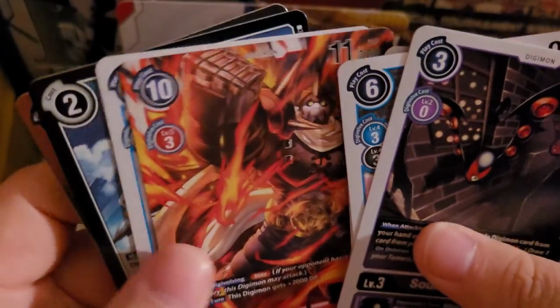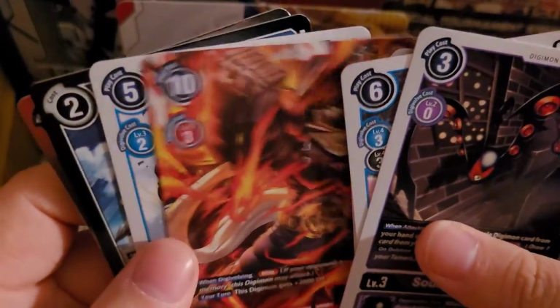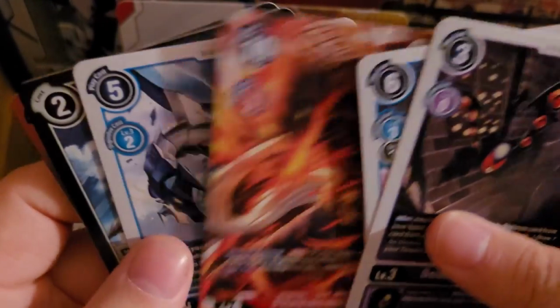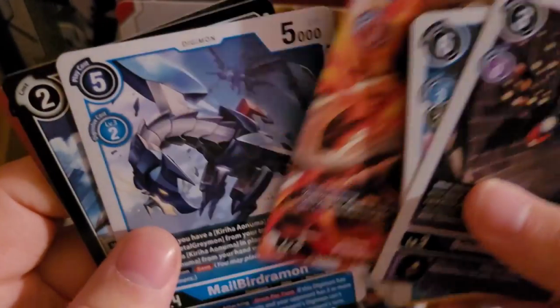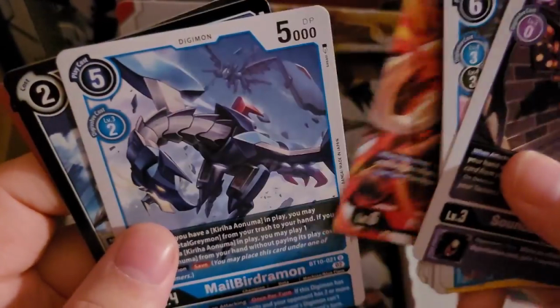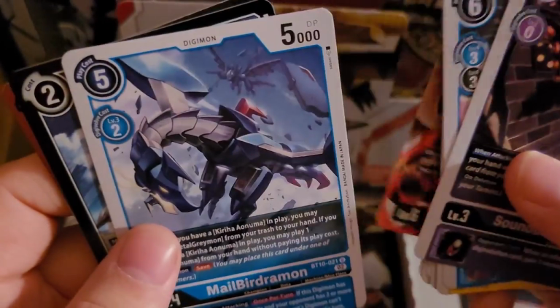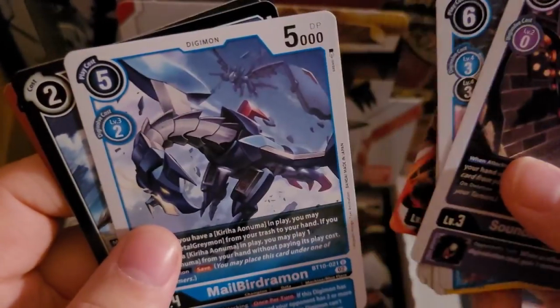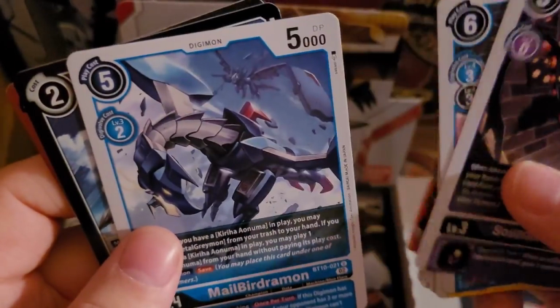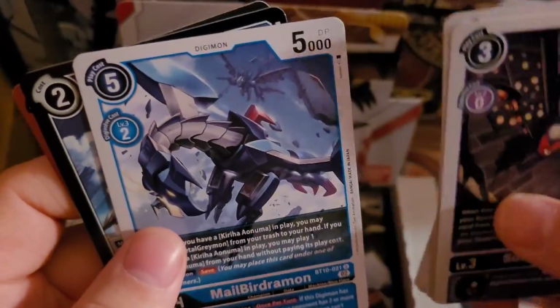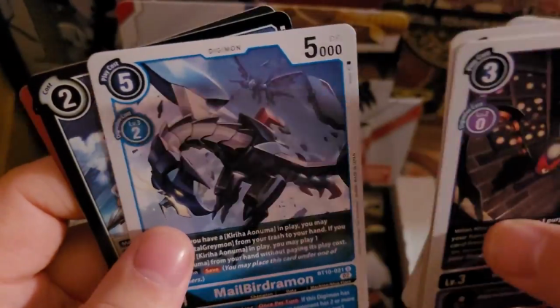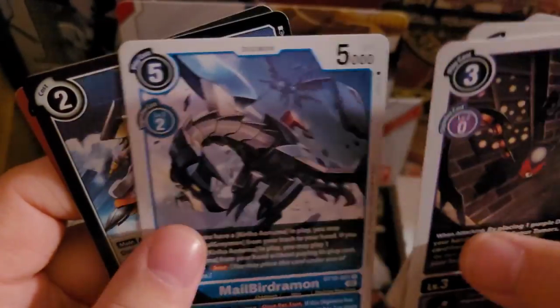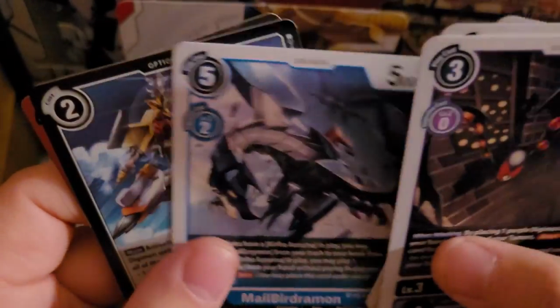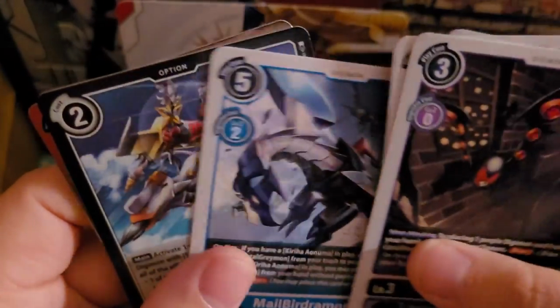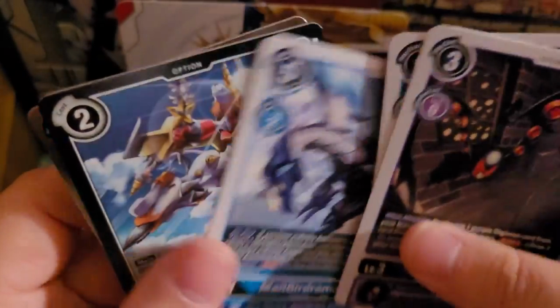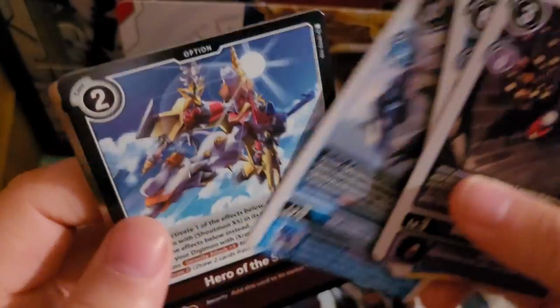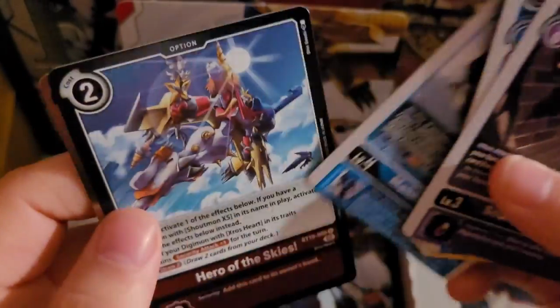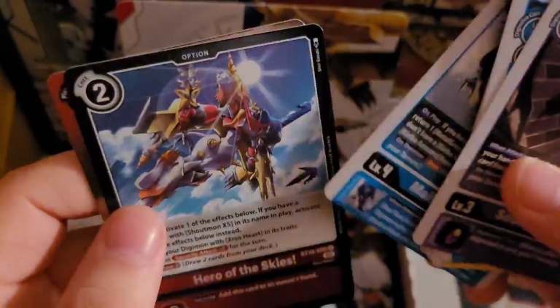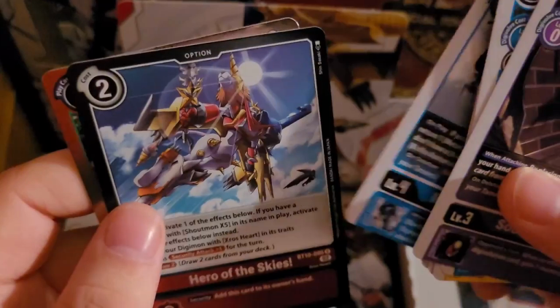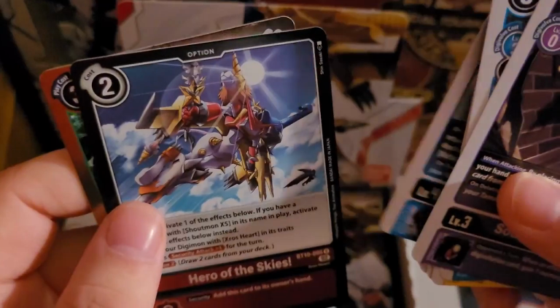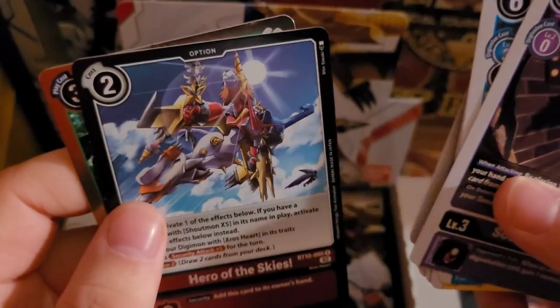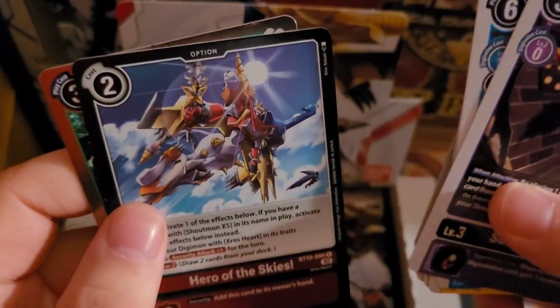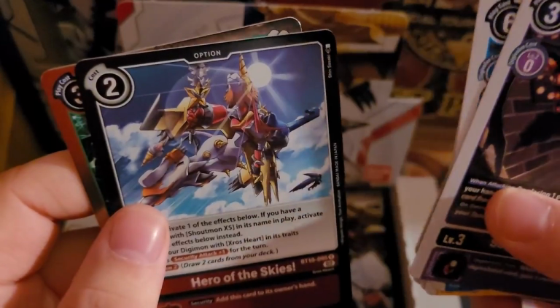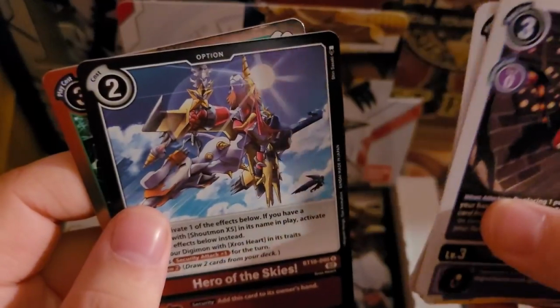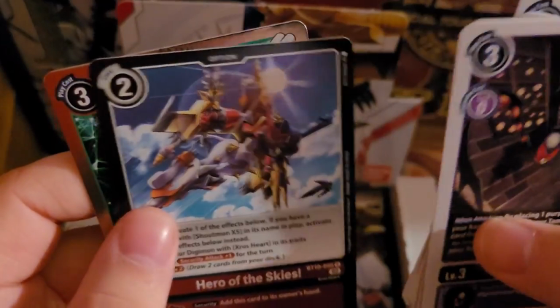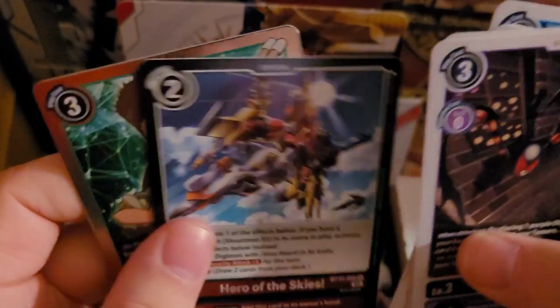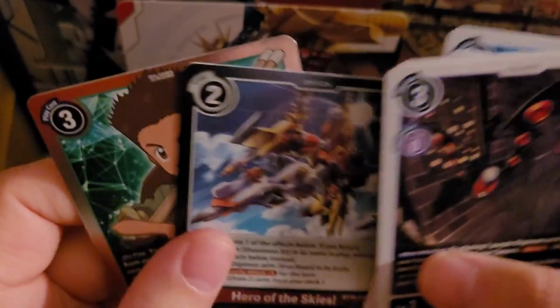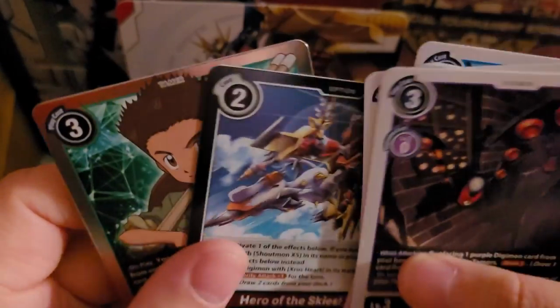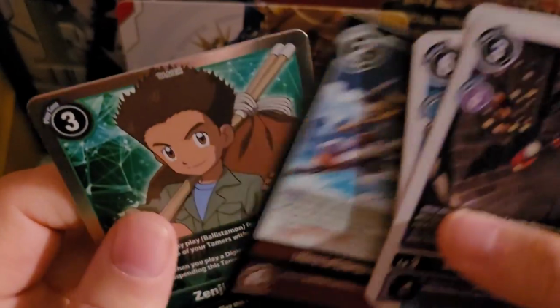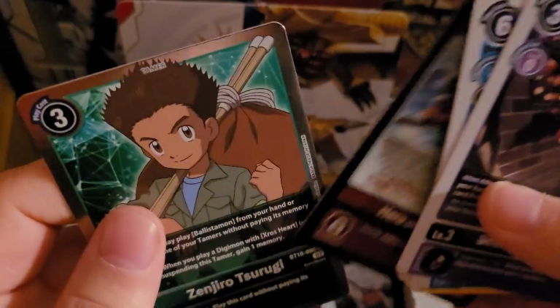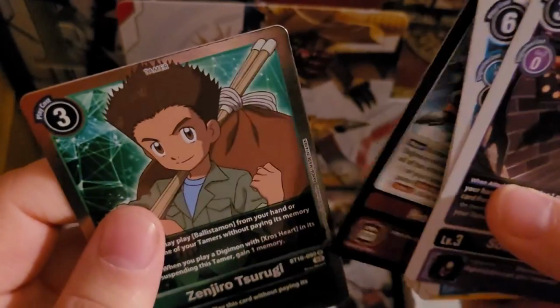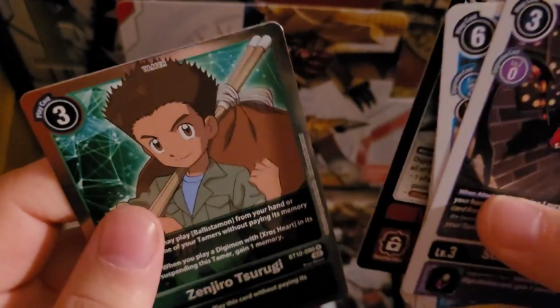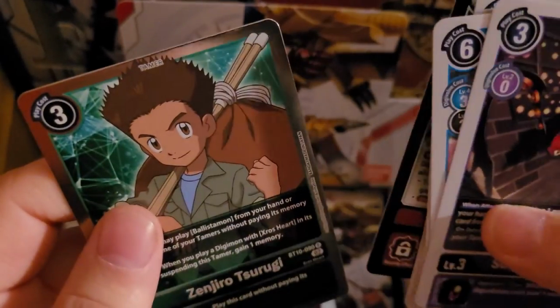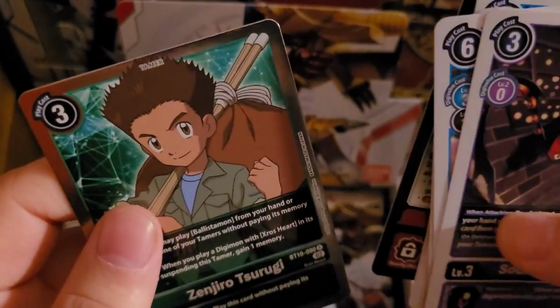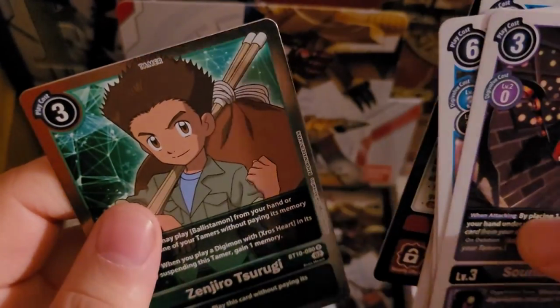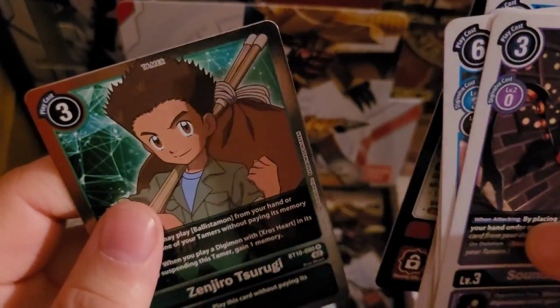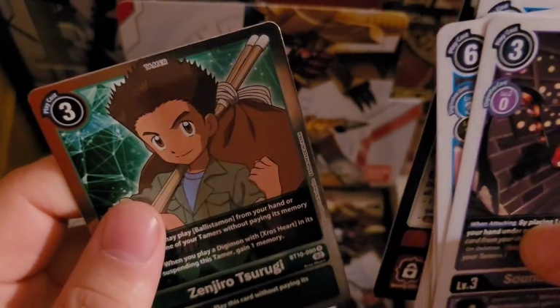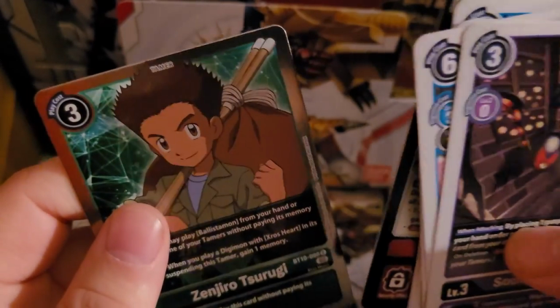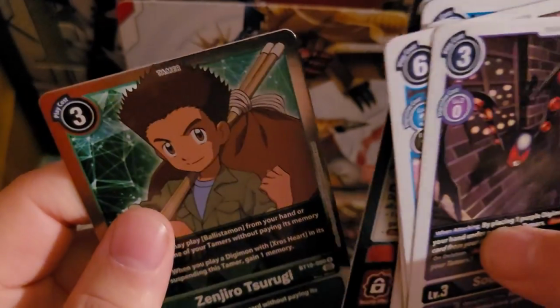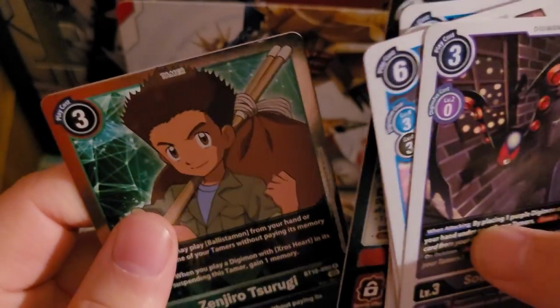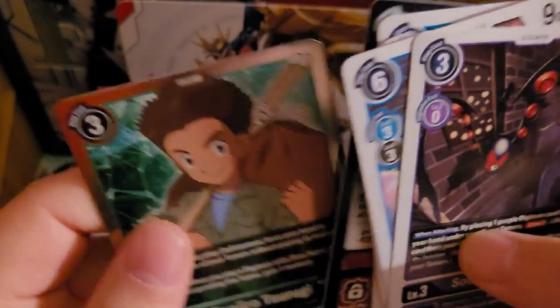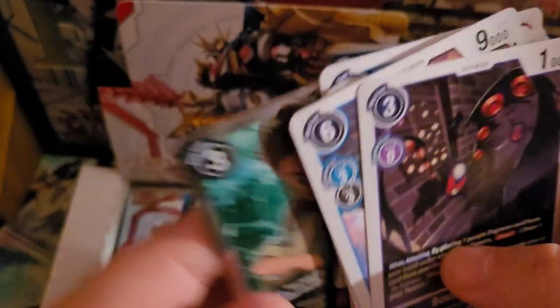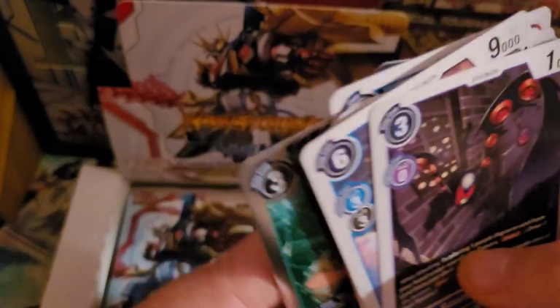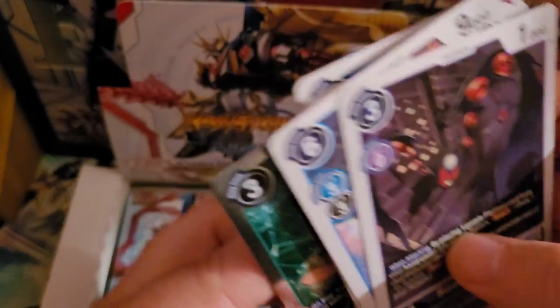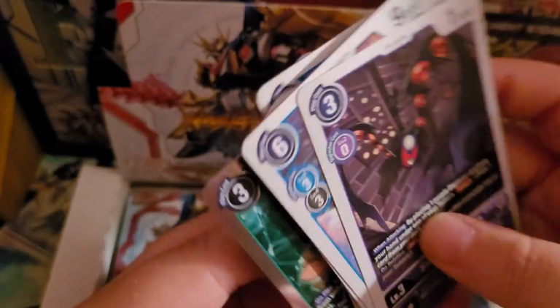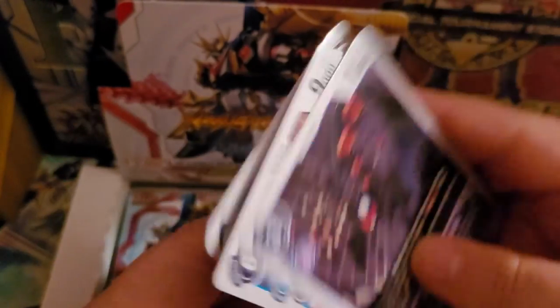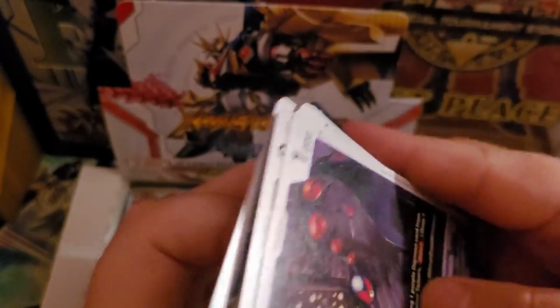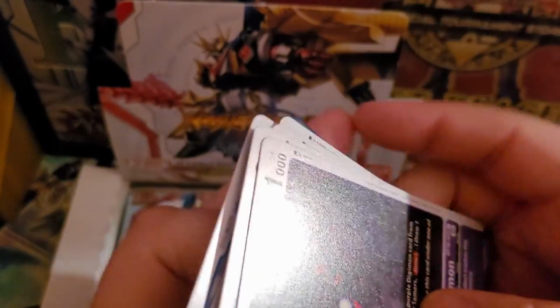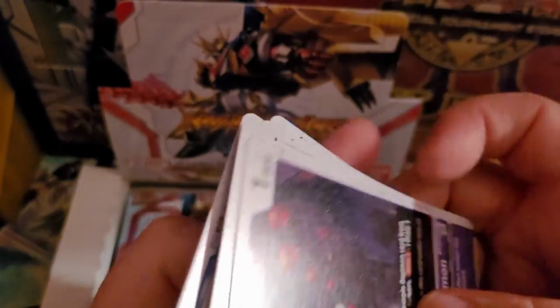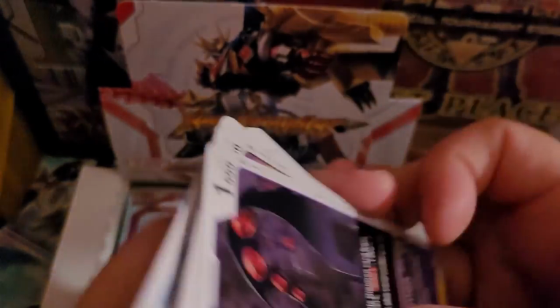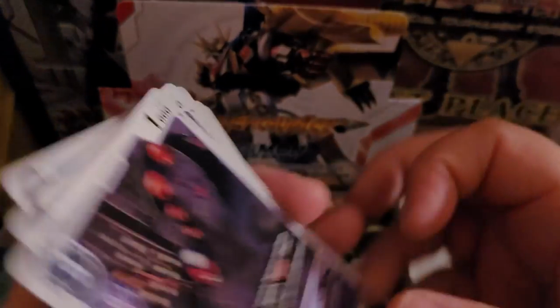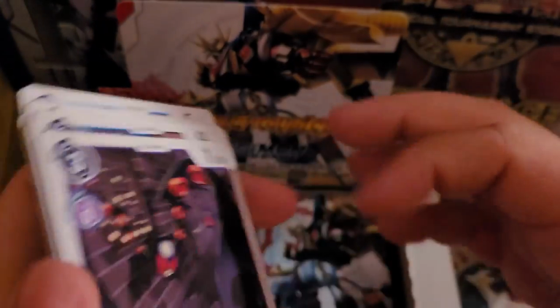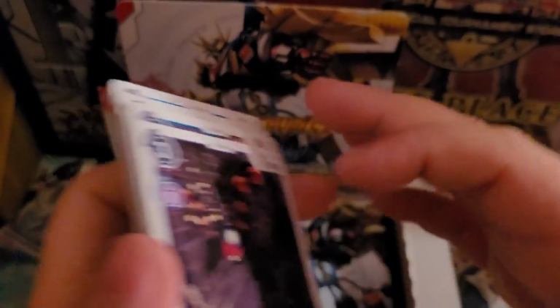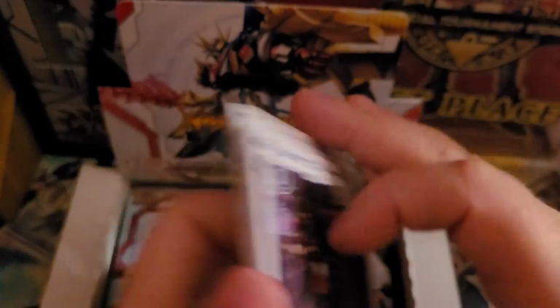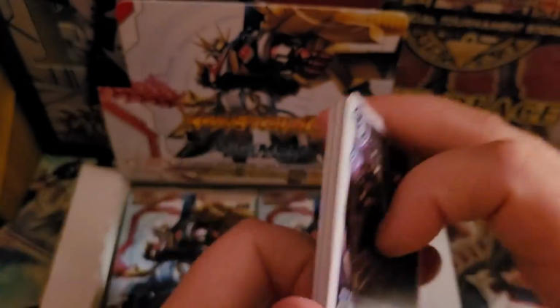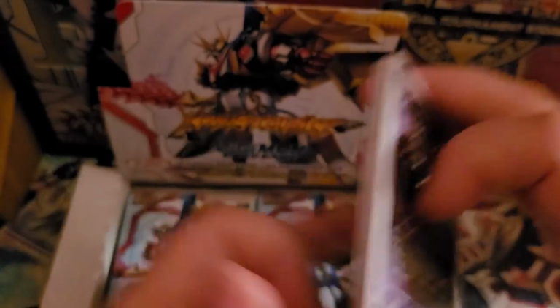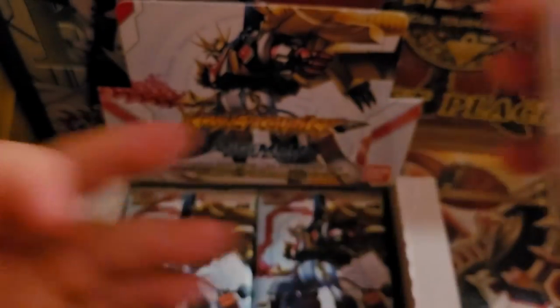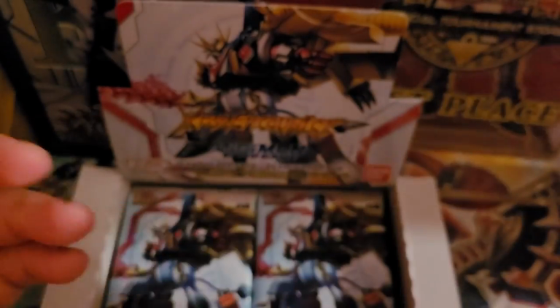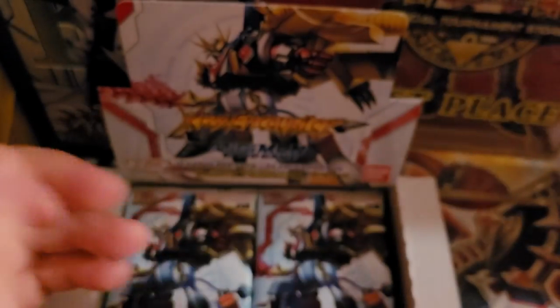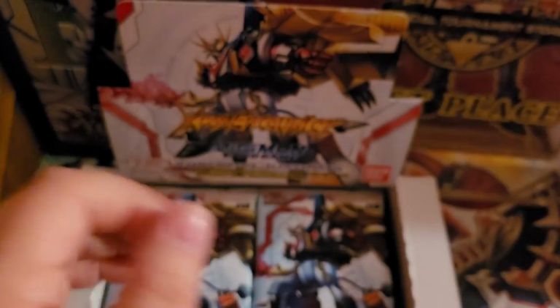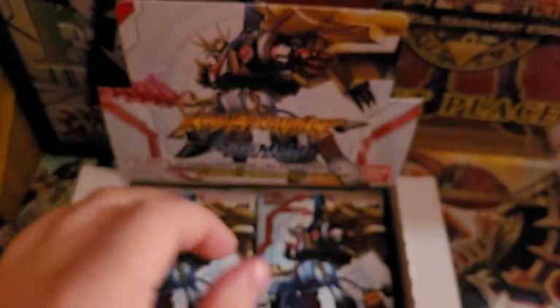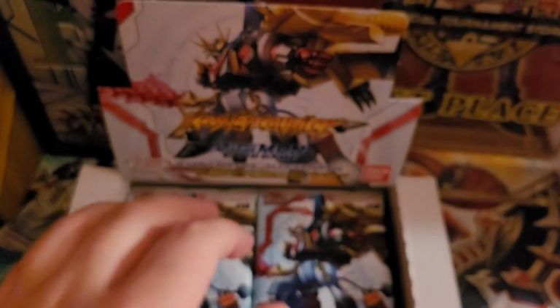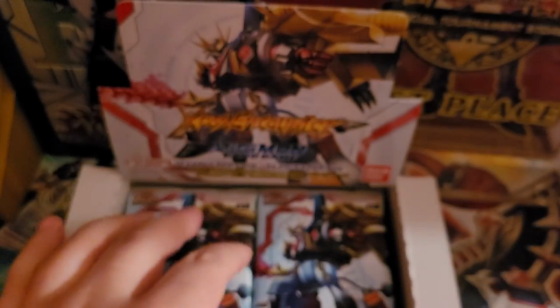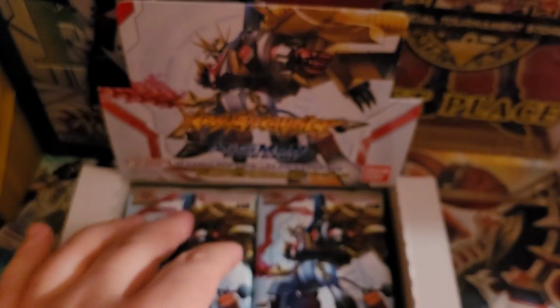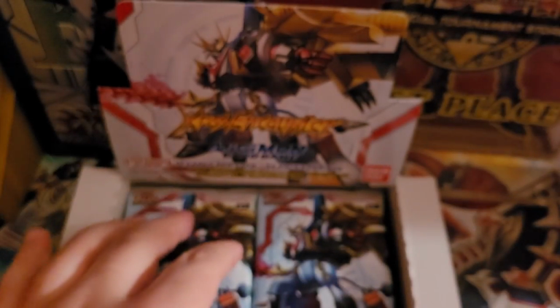Pile Volcamon: digivolve in Blitz, and then it gets plus 2K DP — just really nice art, I'm surprised it's on a holo though. Male Bergemon, Hero of the Skies, and another Zenjiro Sarugi — this time not the box topper.